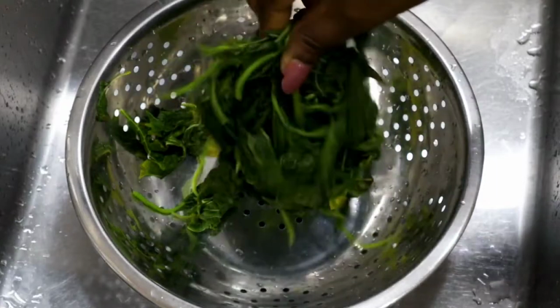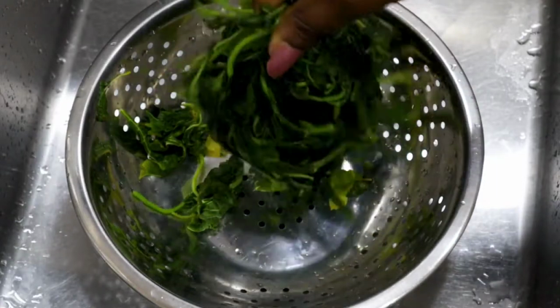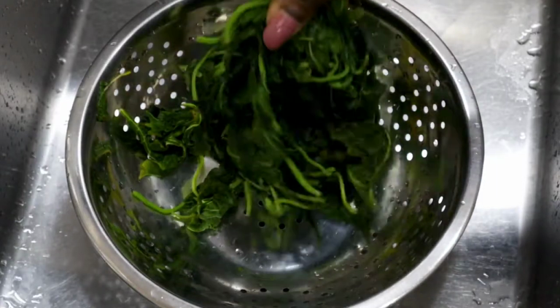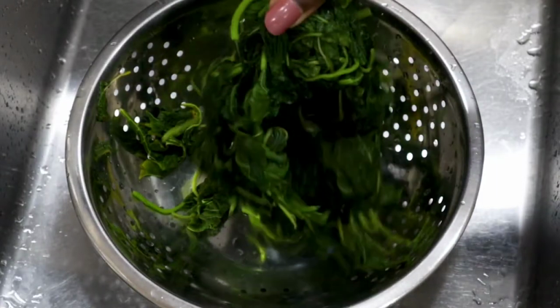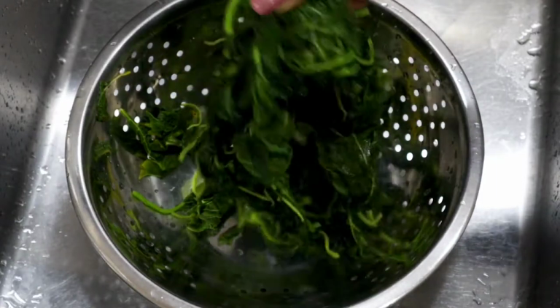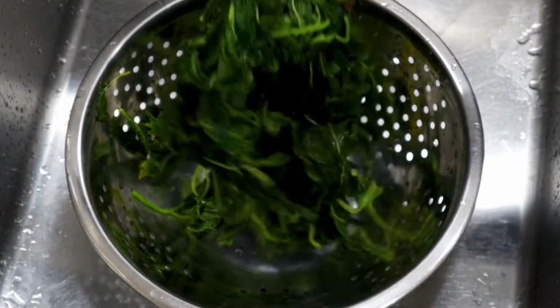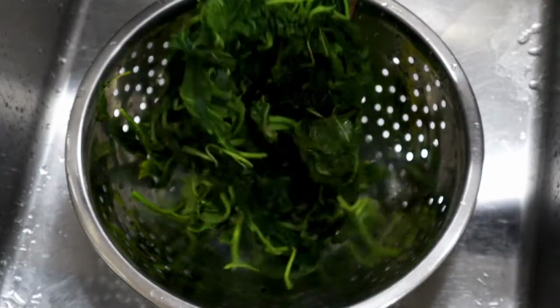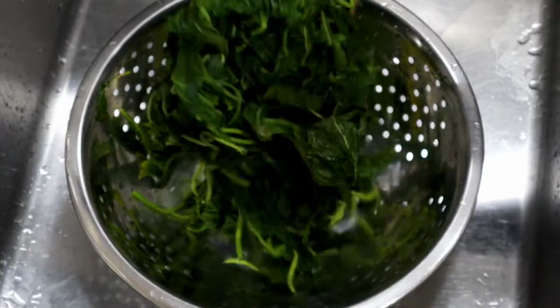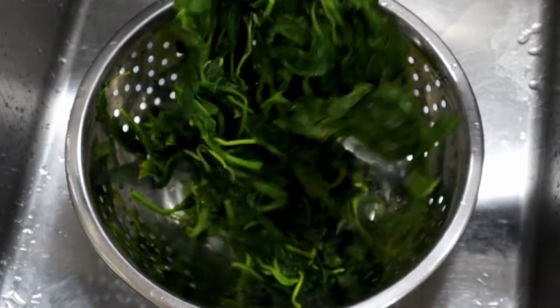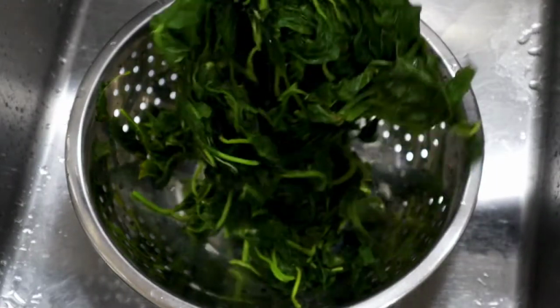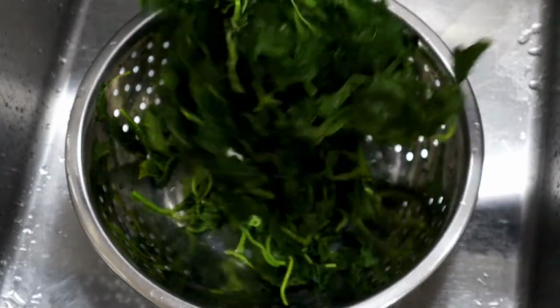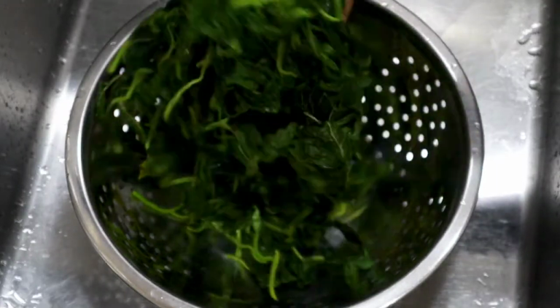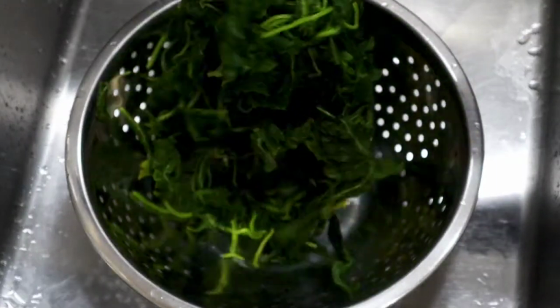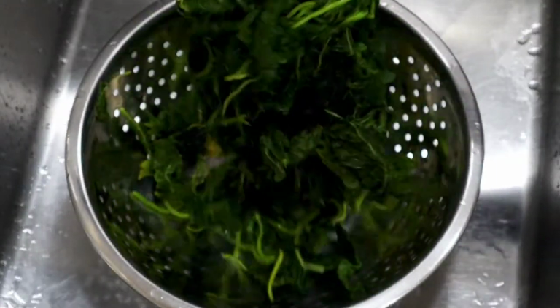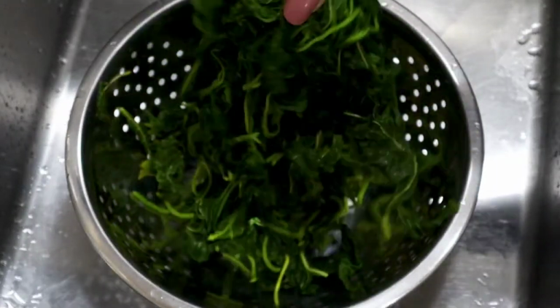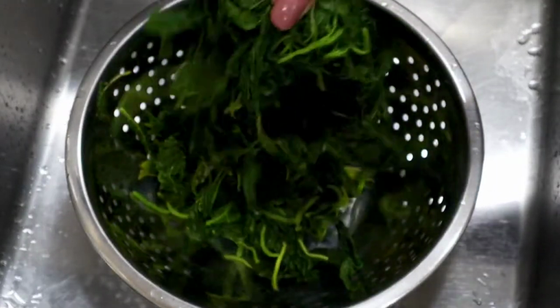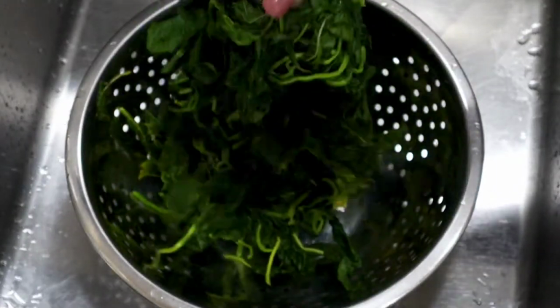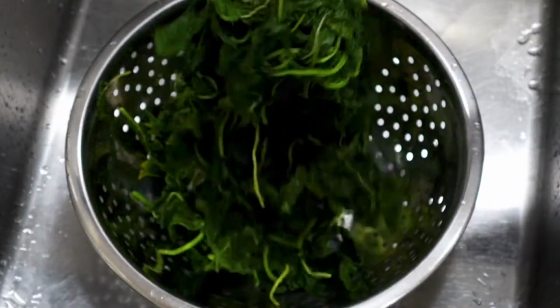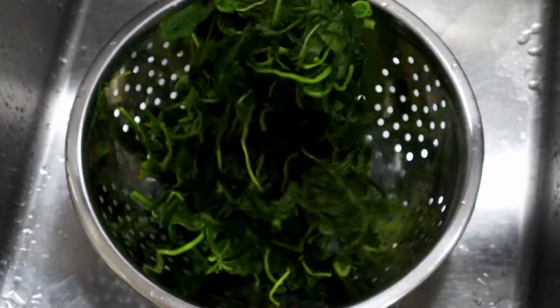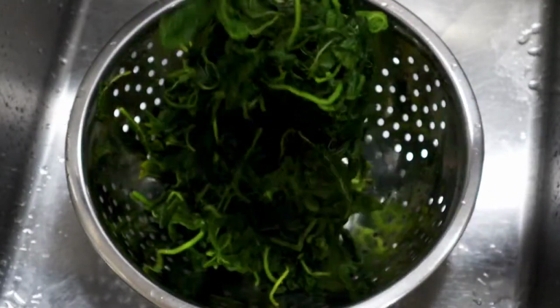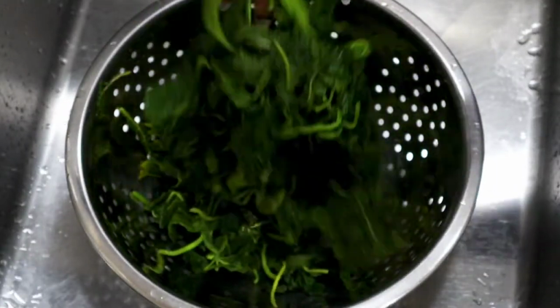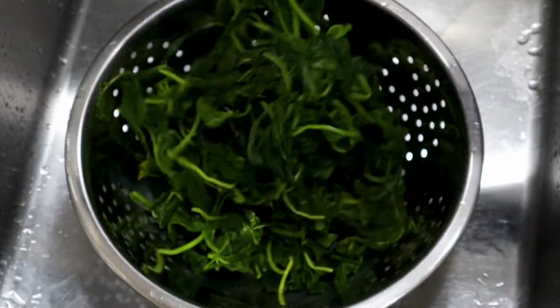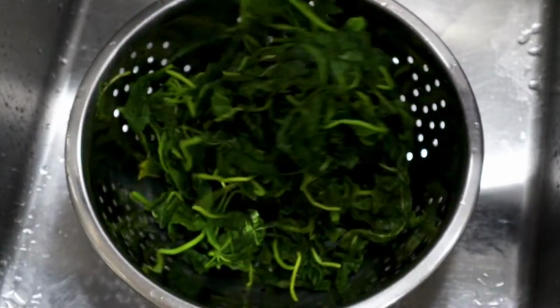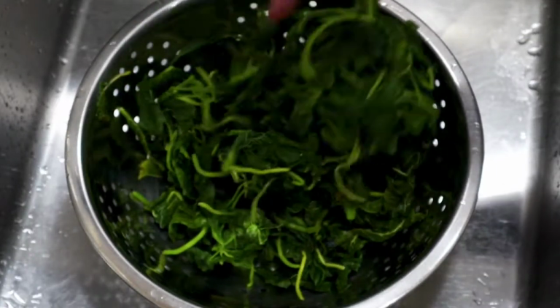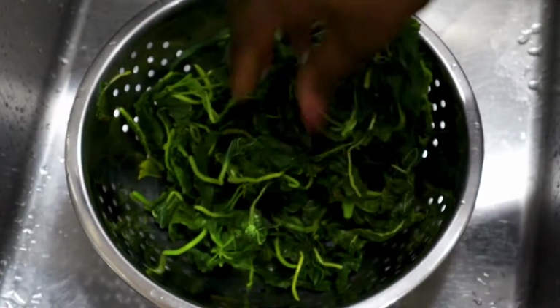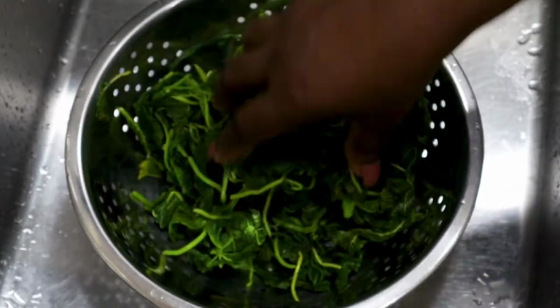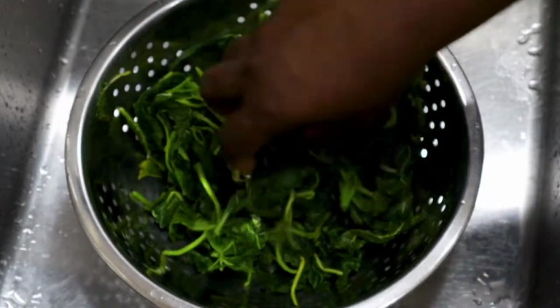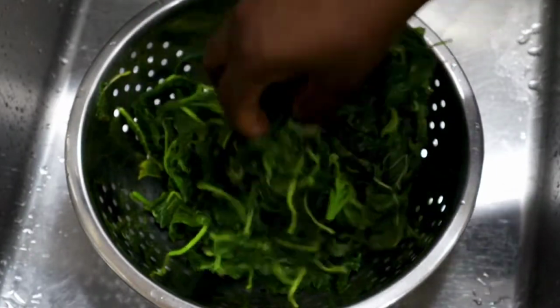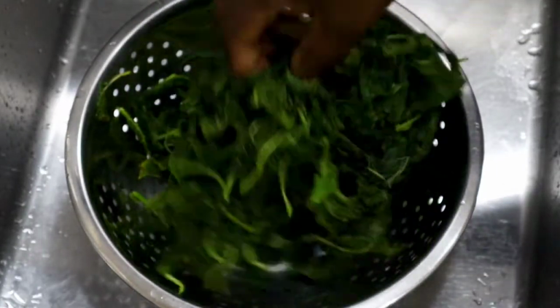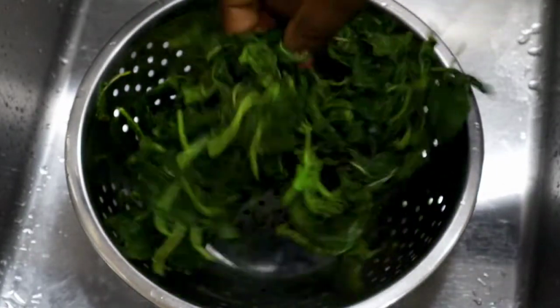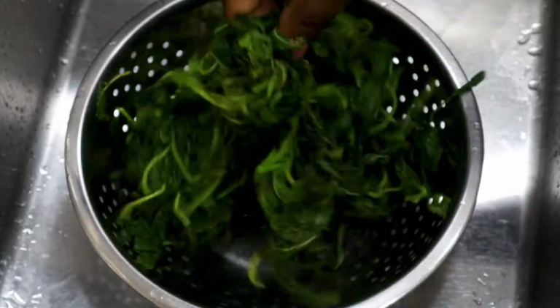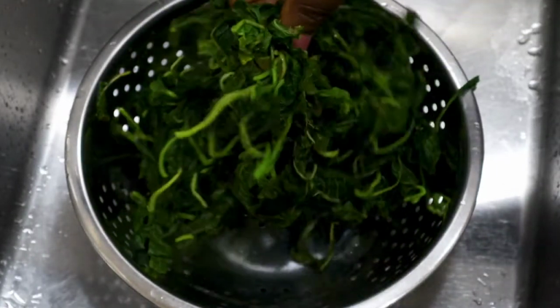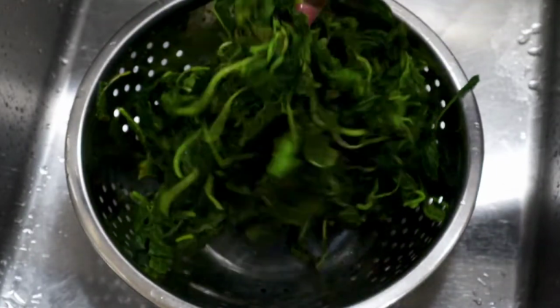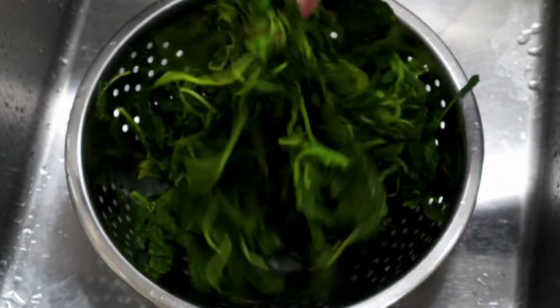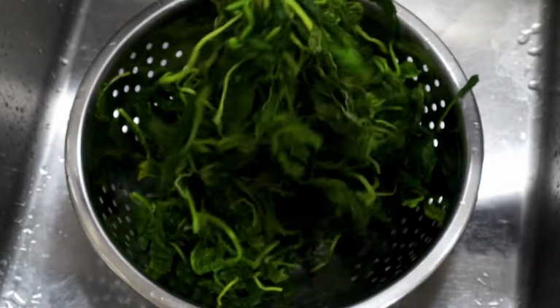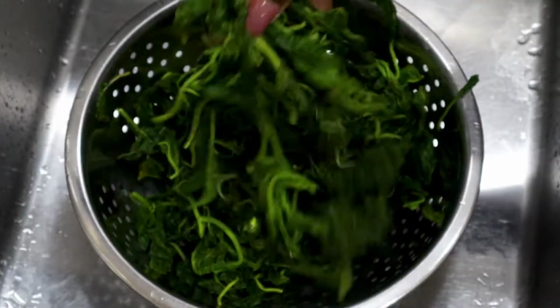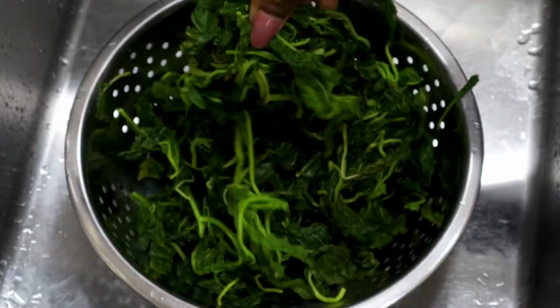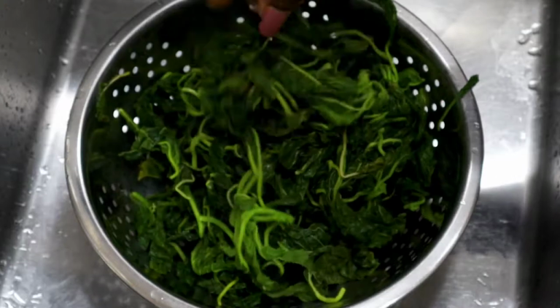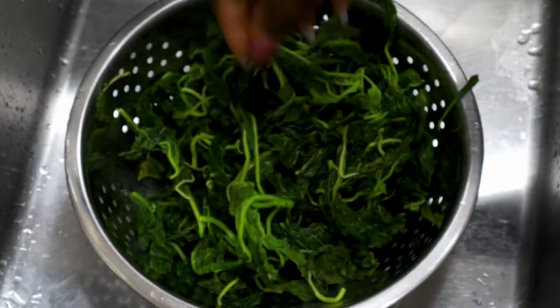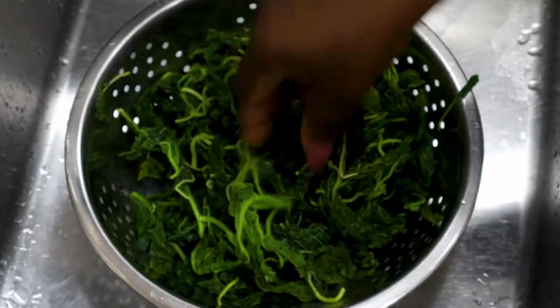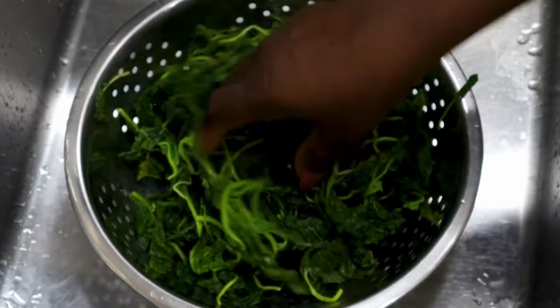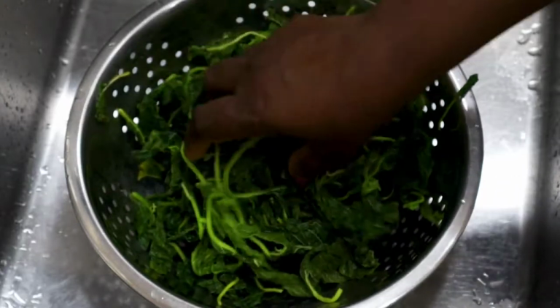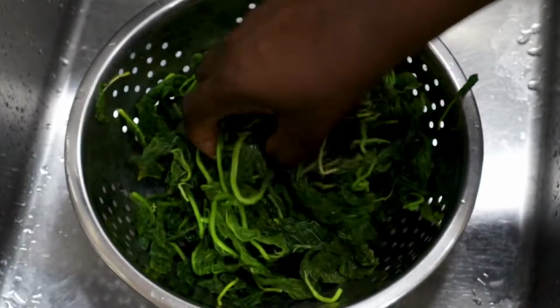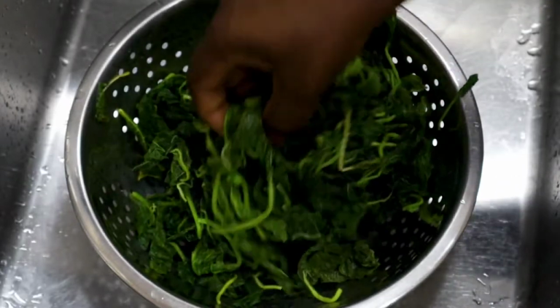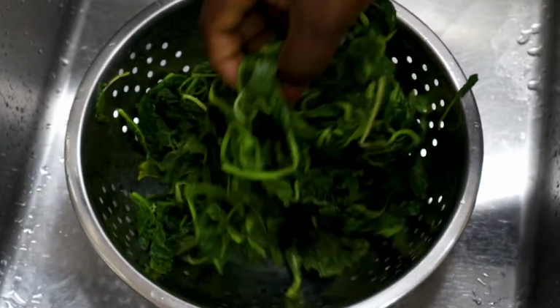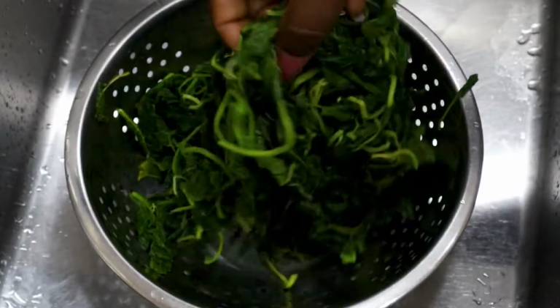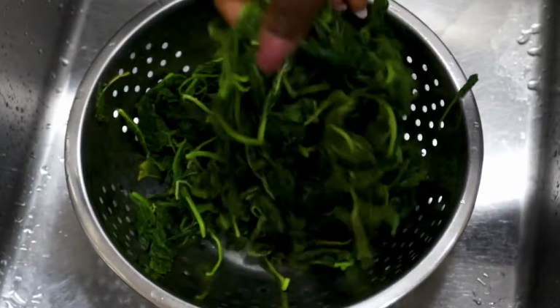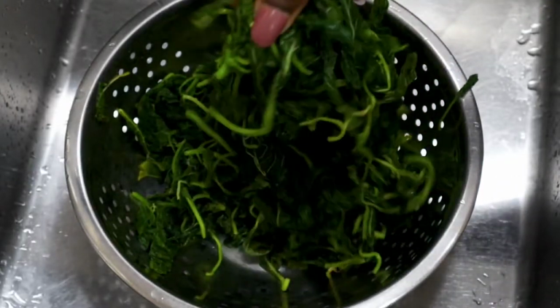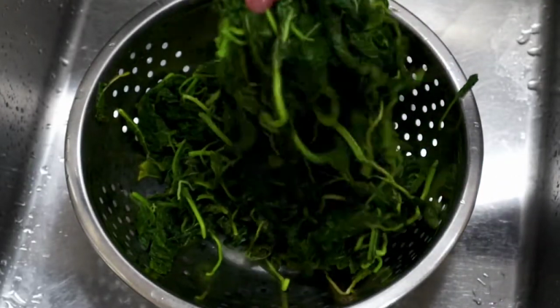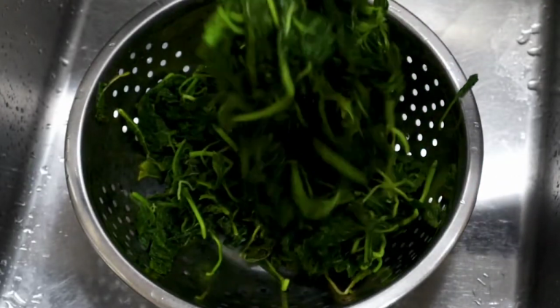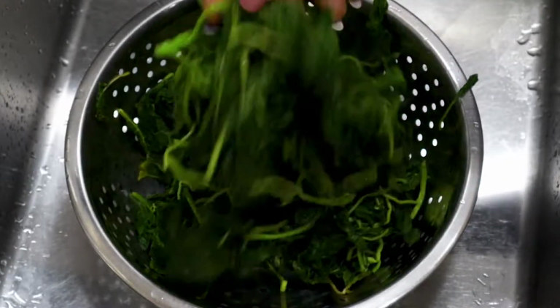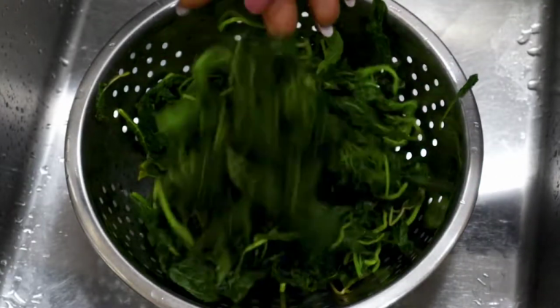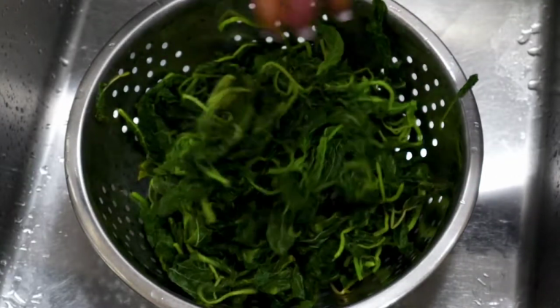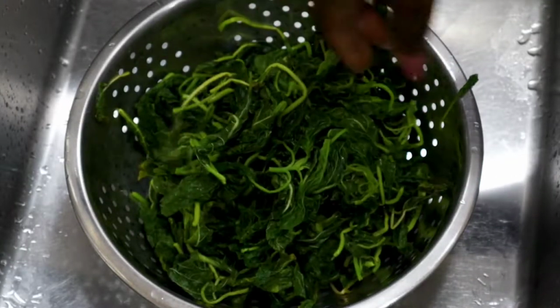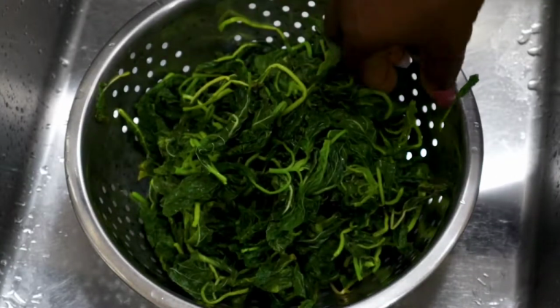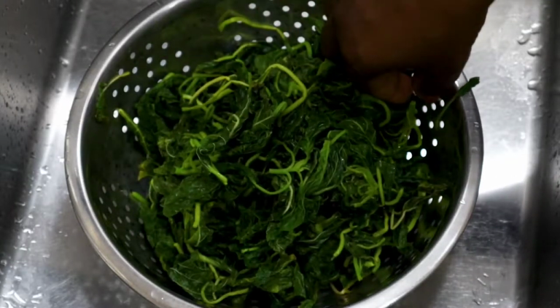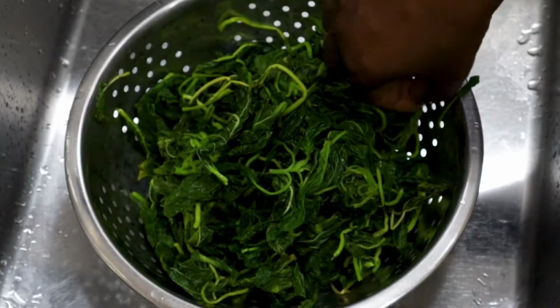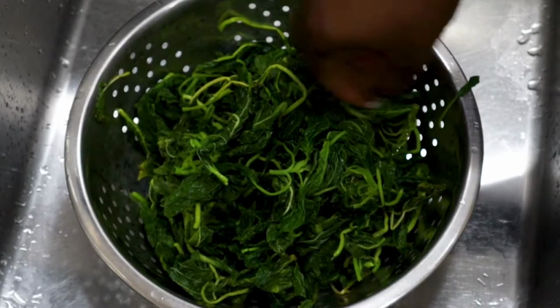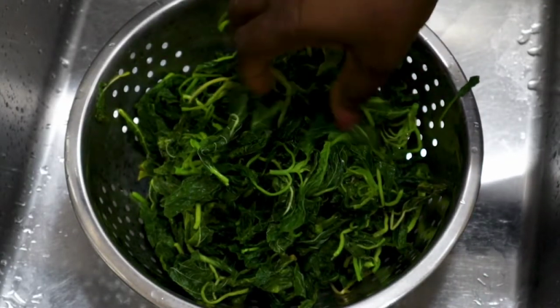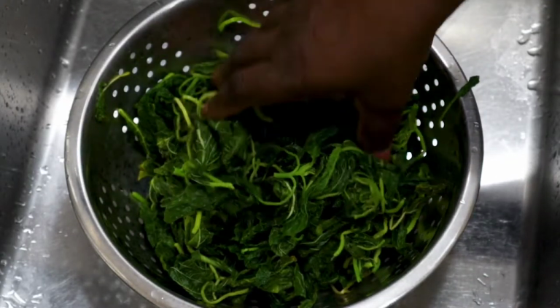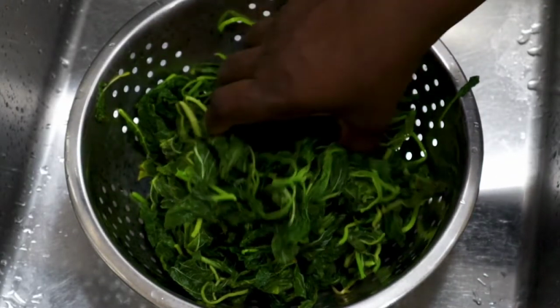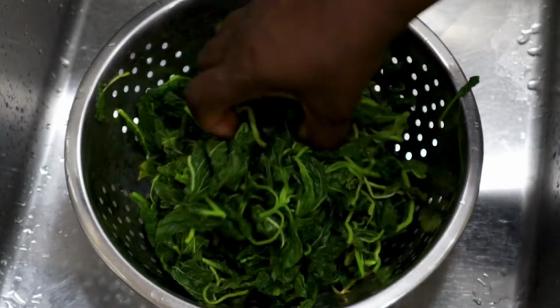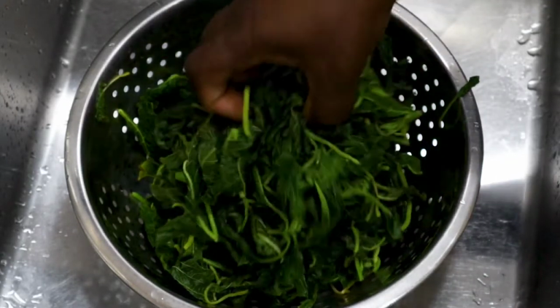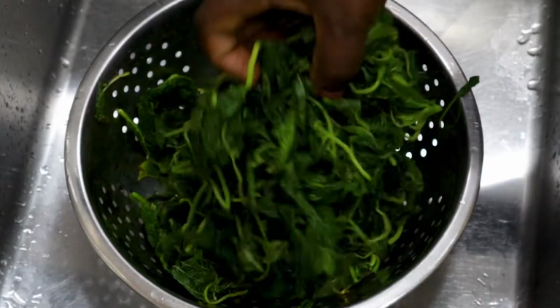Hey guys, welcome back to my kitchen. In today's video, I'll be showing you just how to blanch your vegetables.